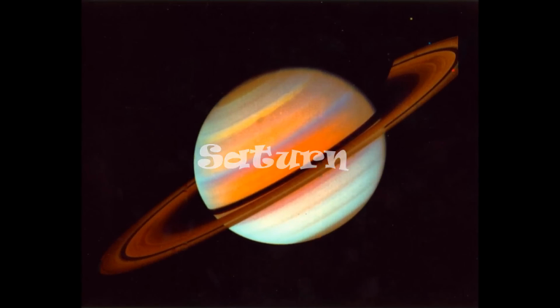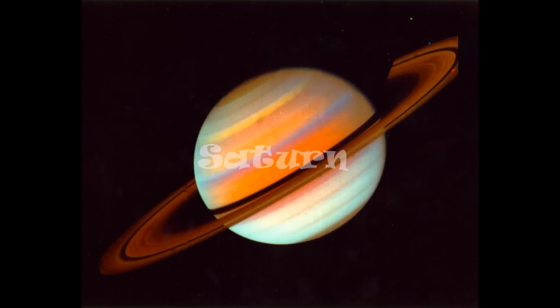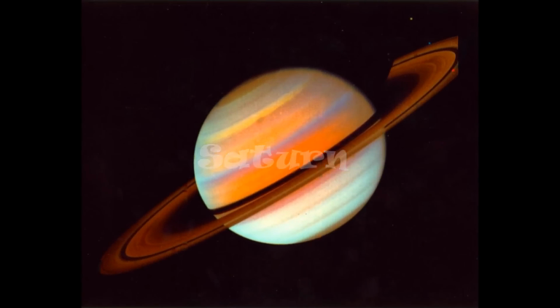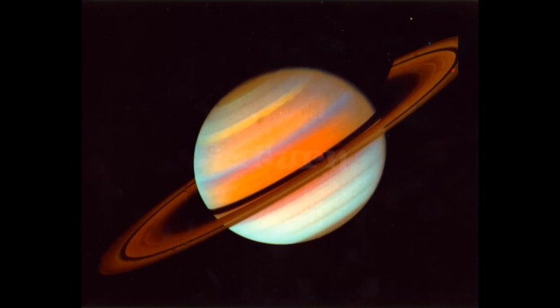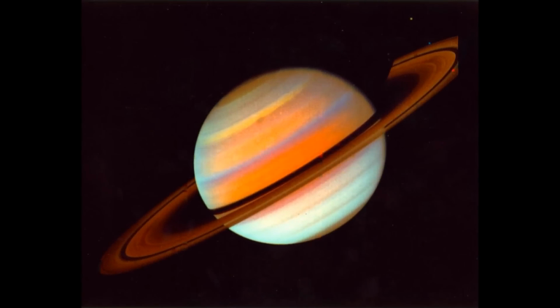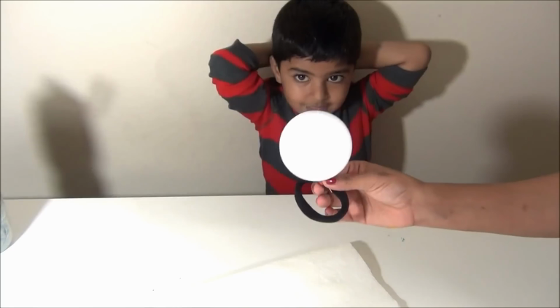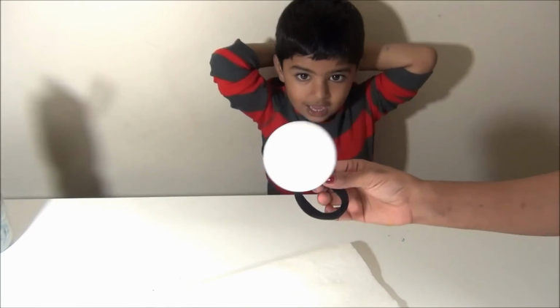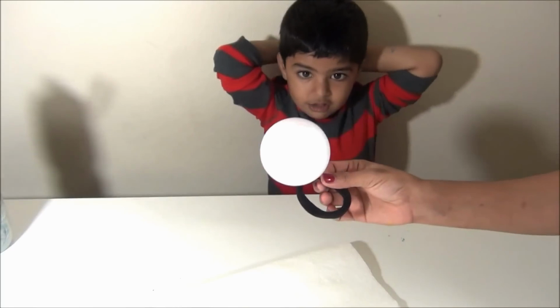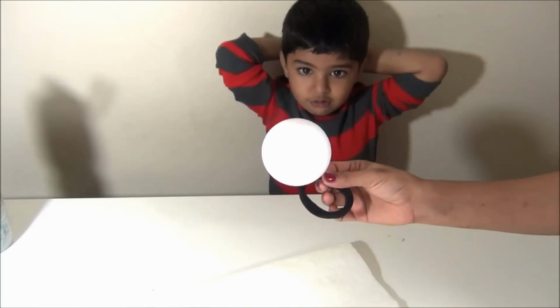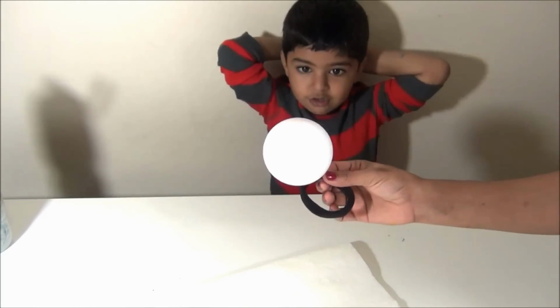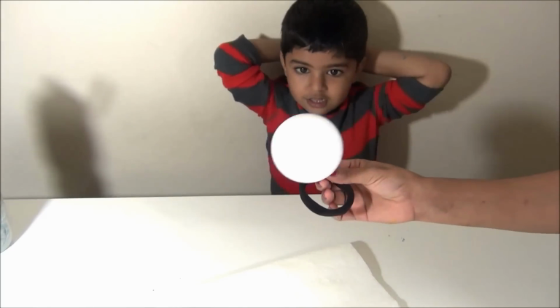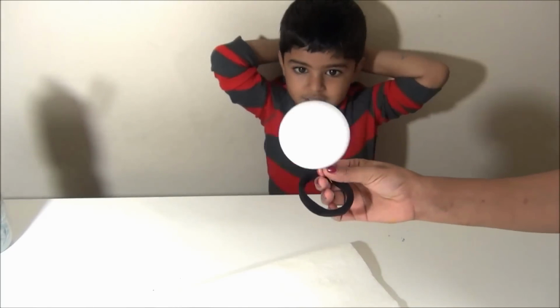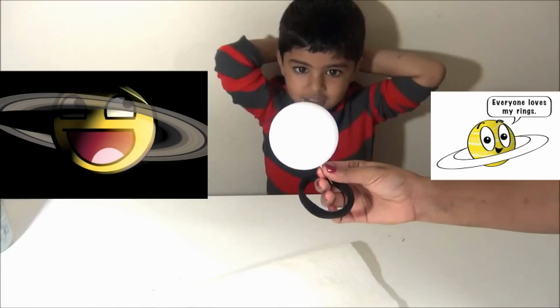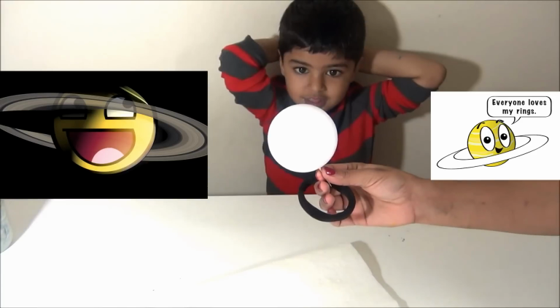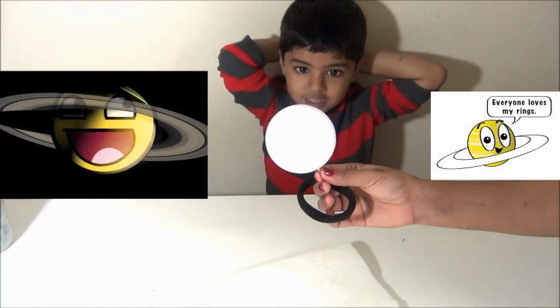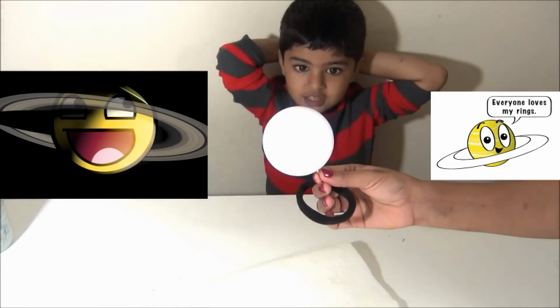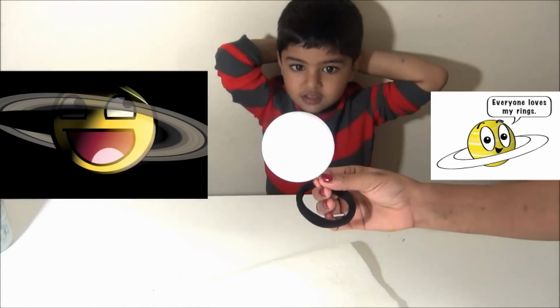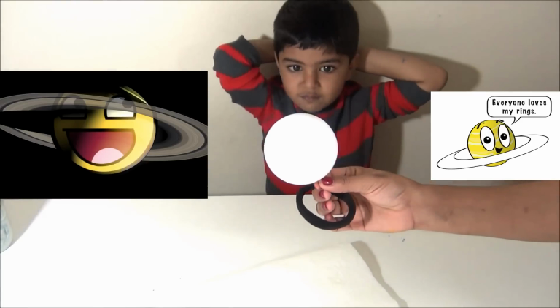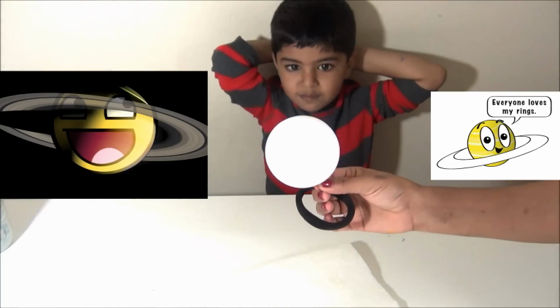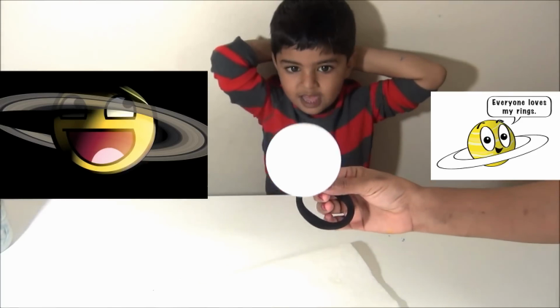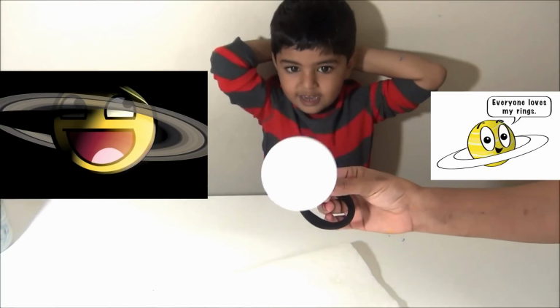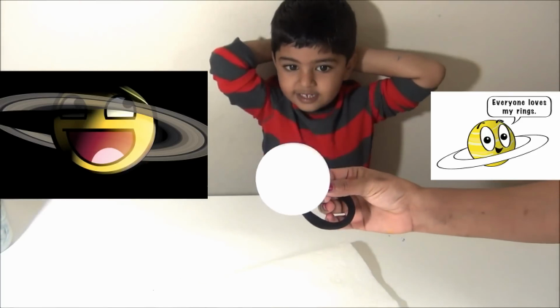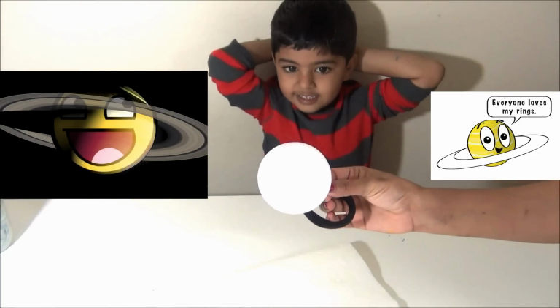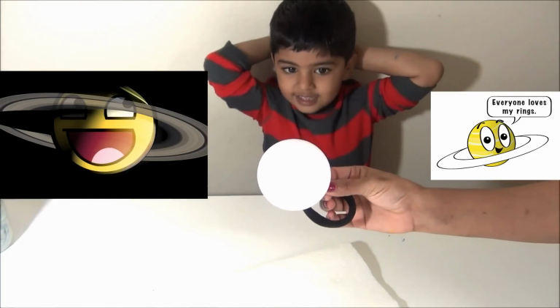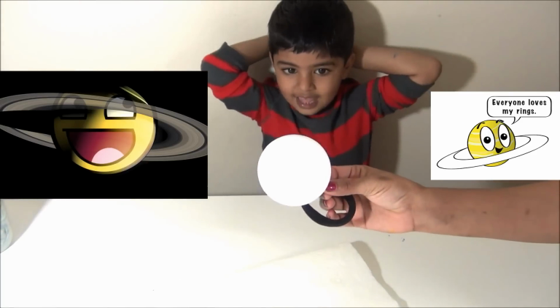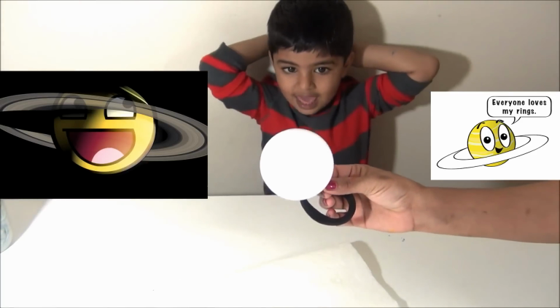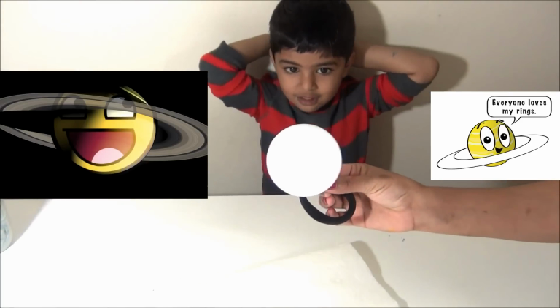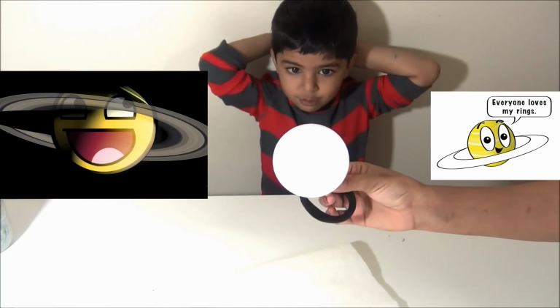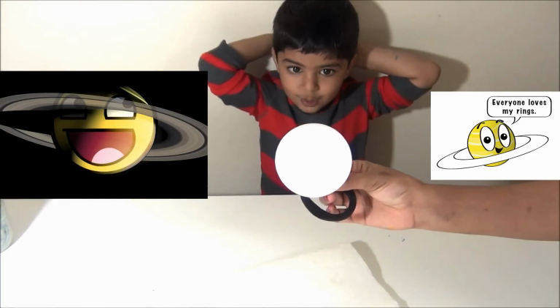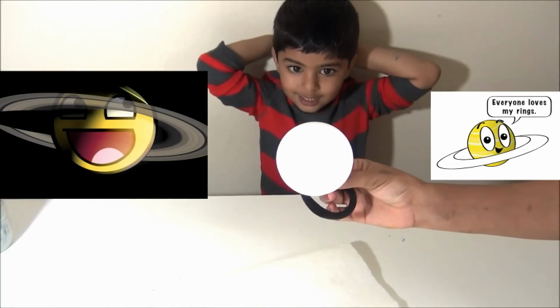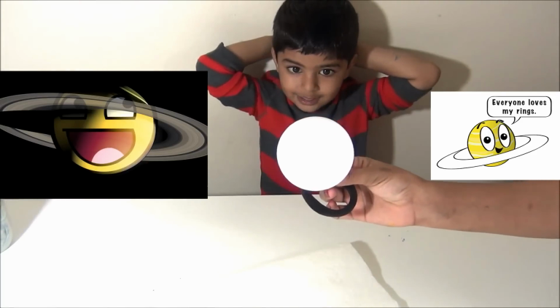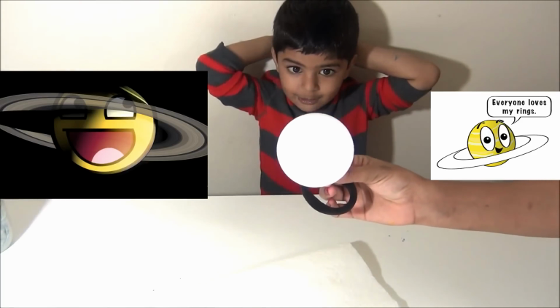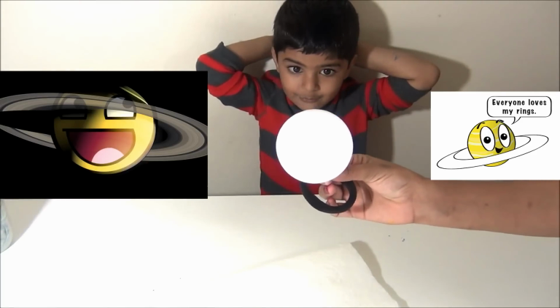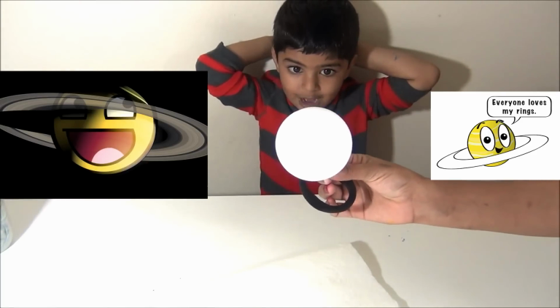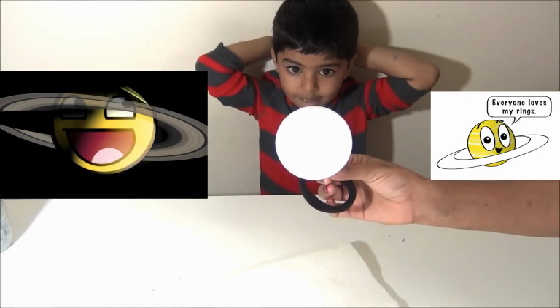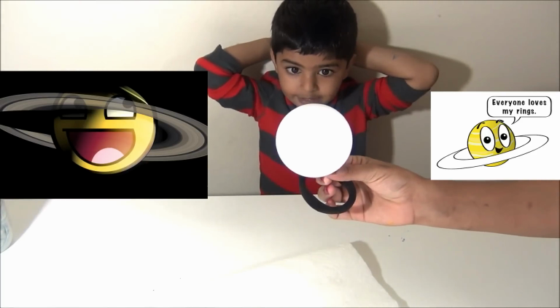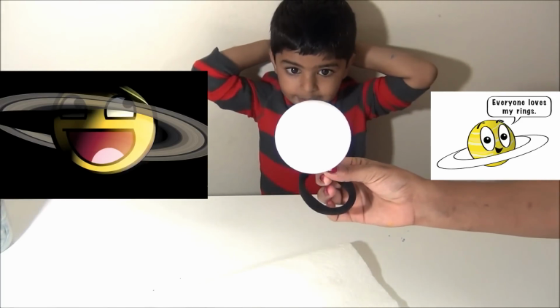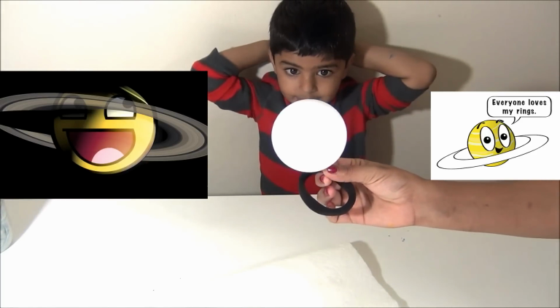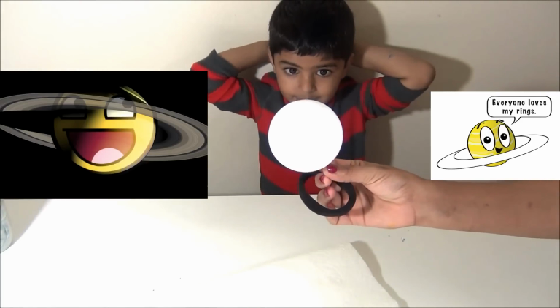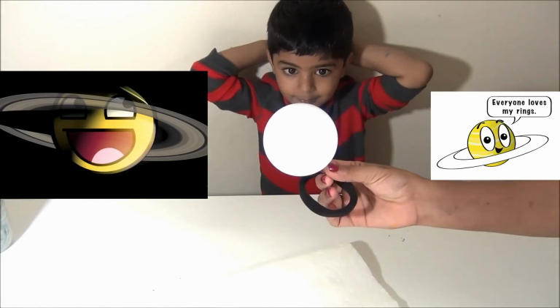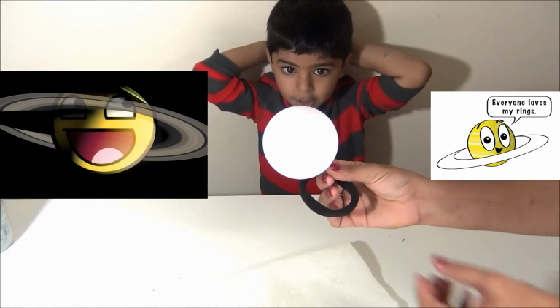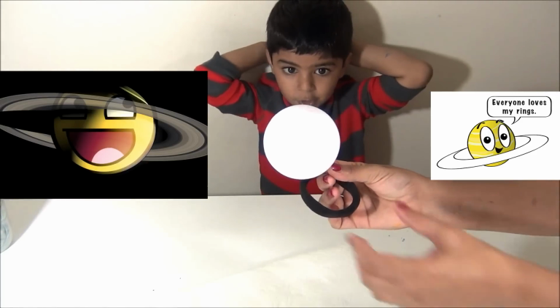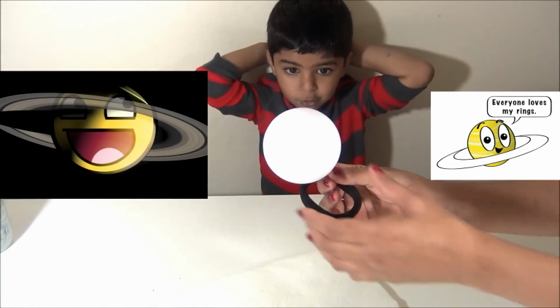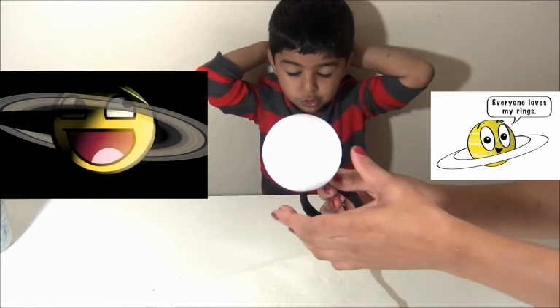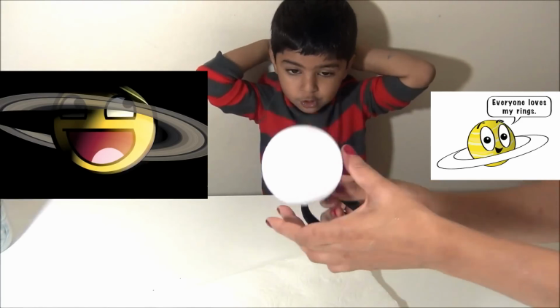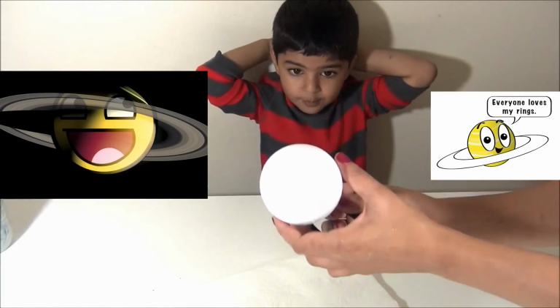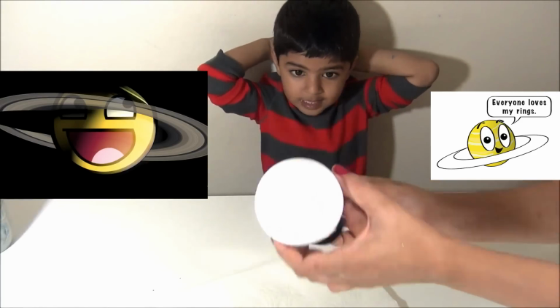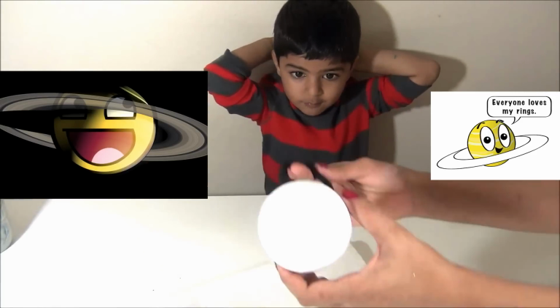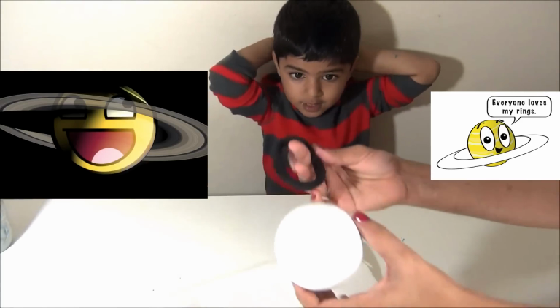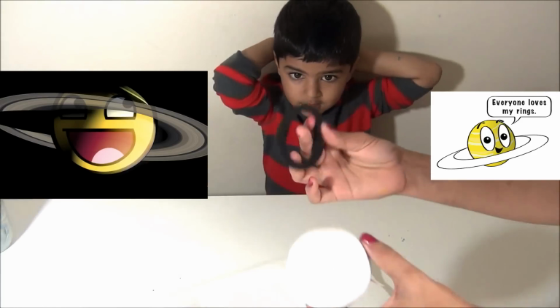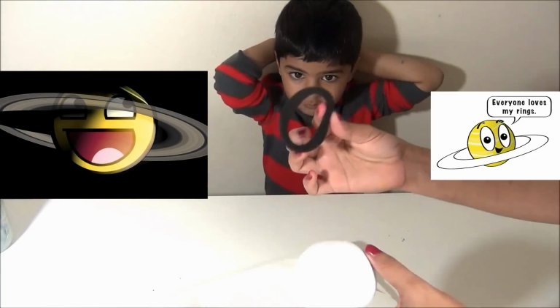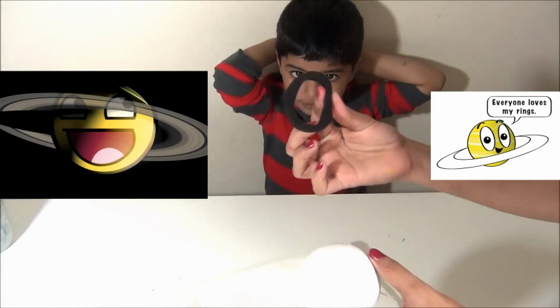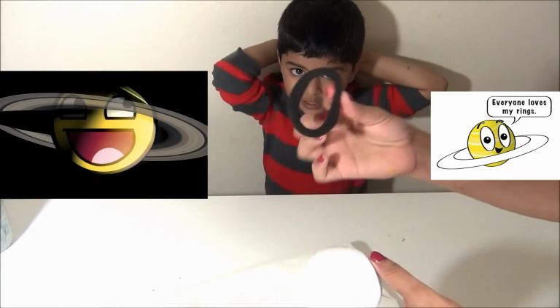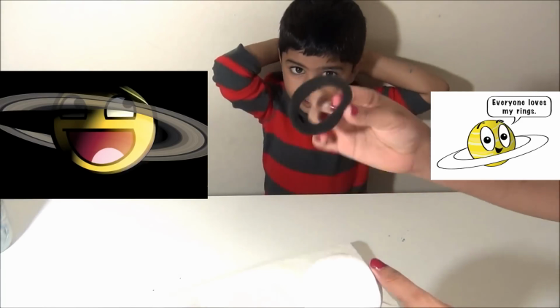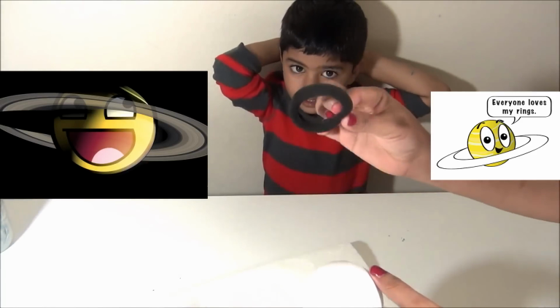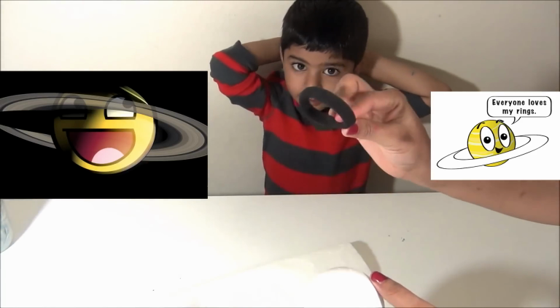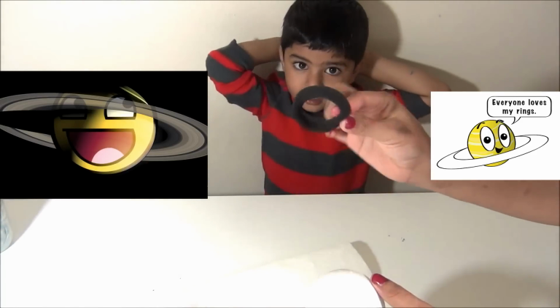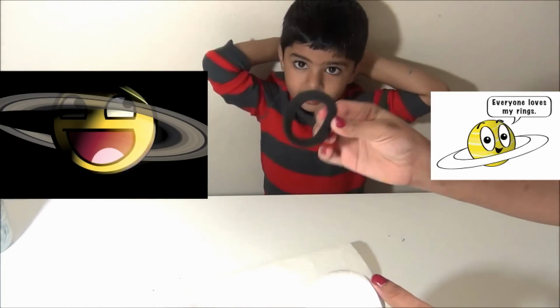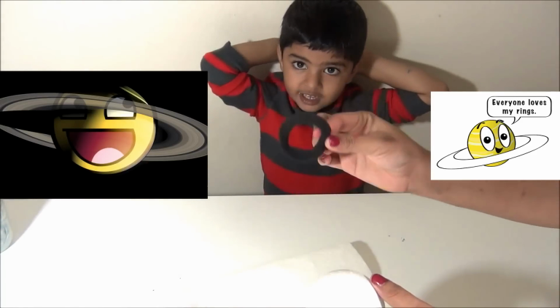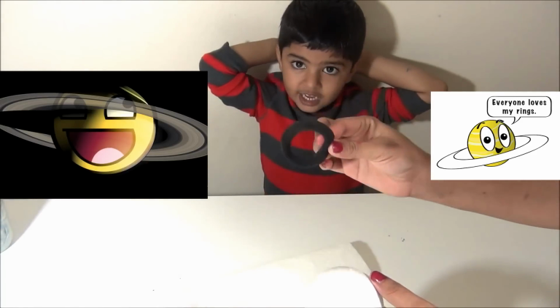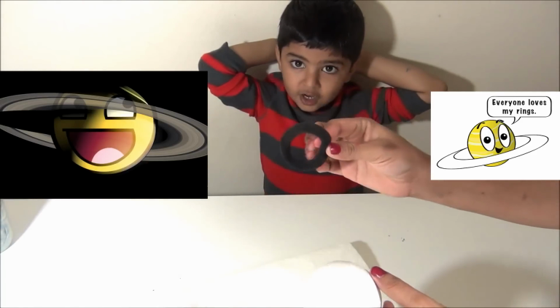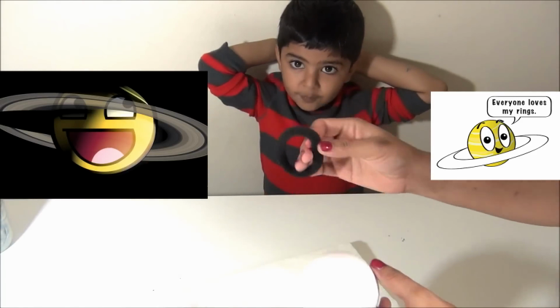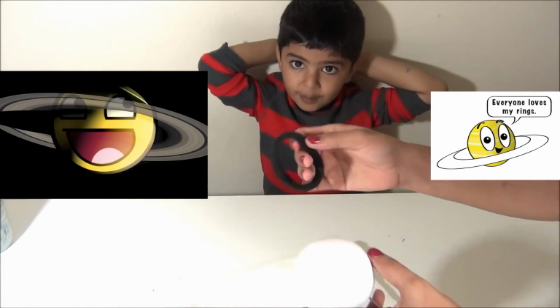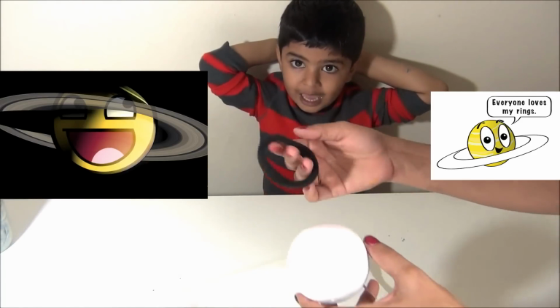Saturn is the sixth planet from the sun. It has rings around it.